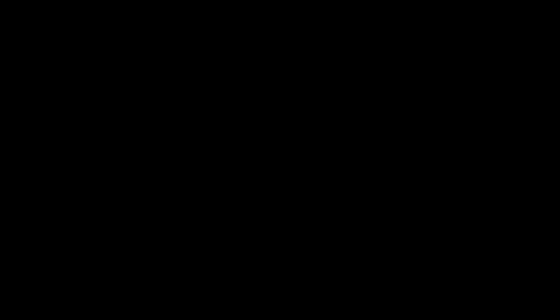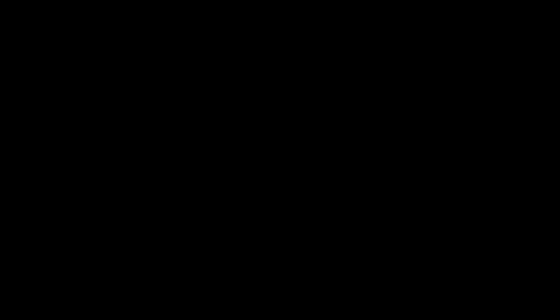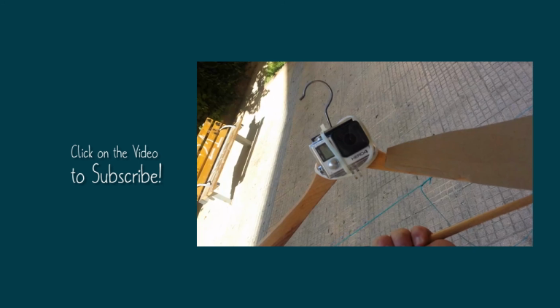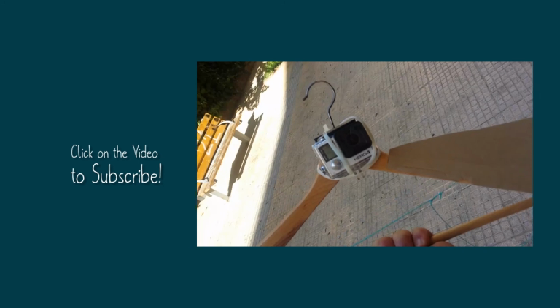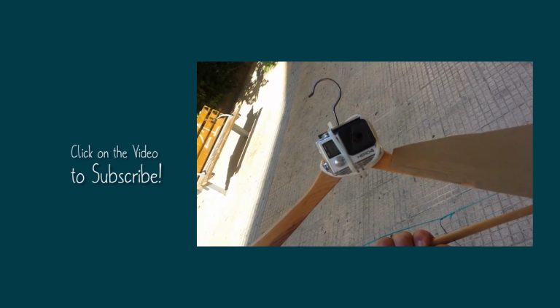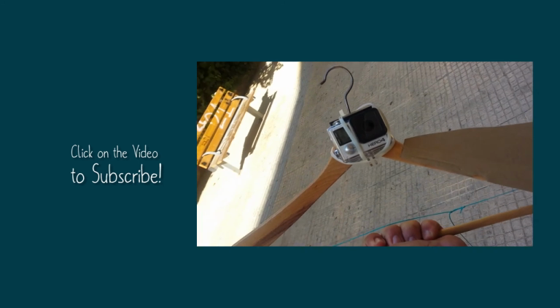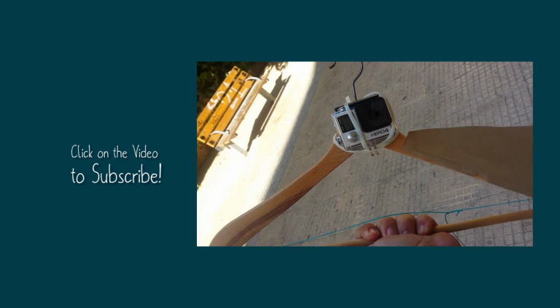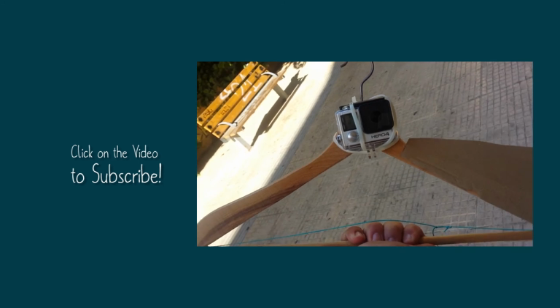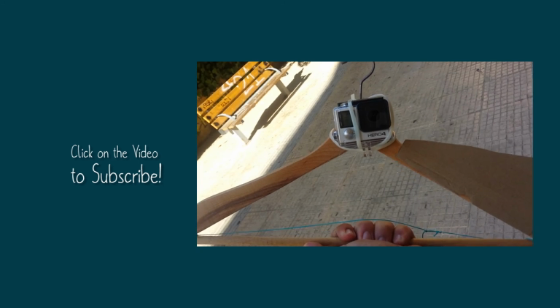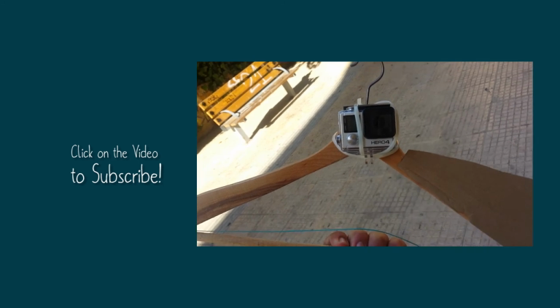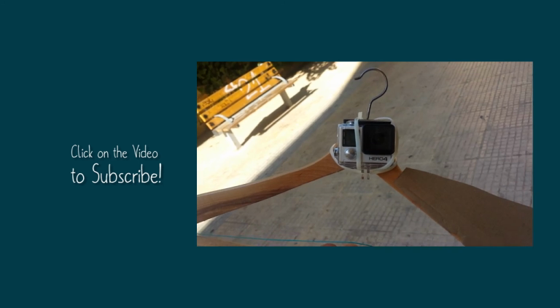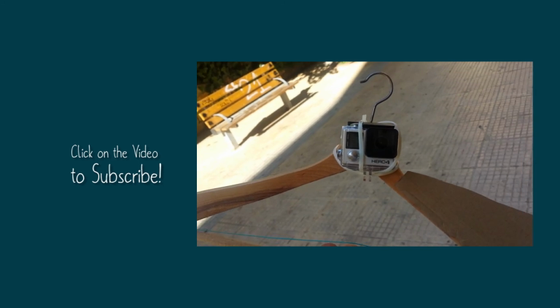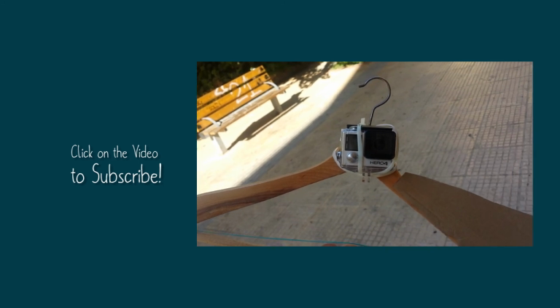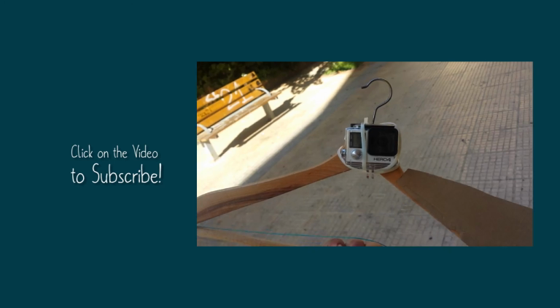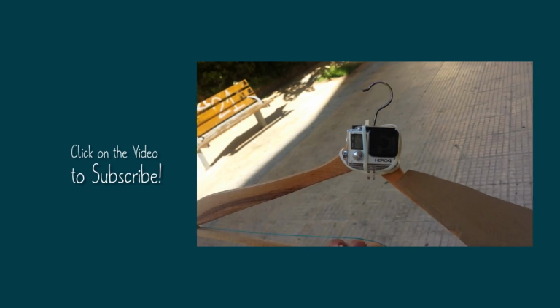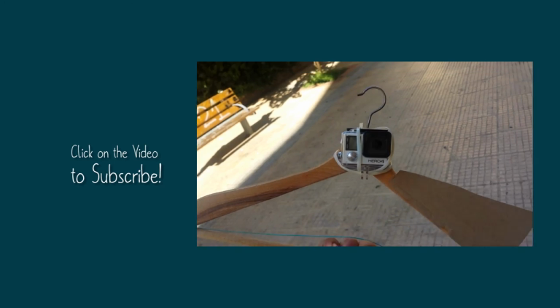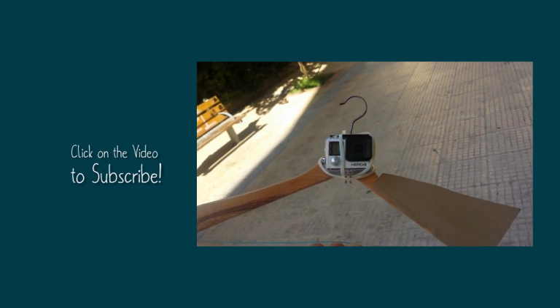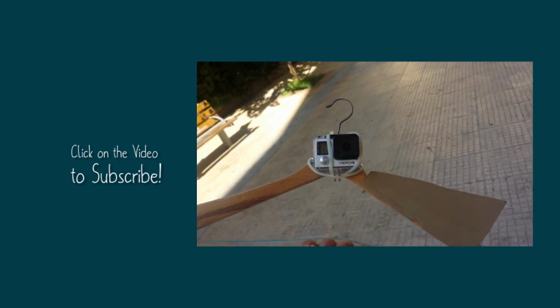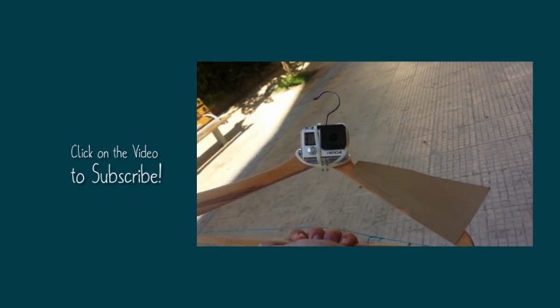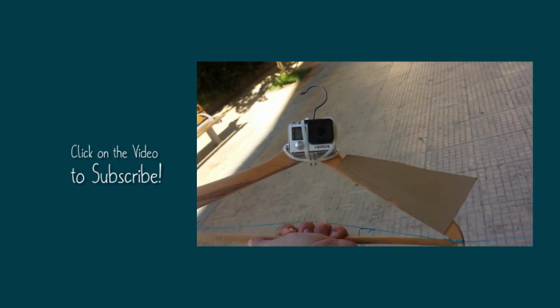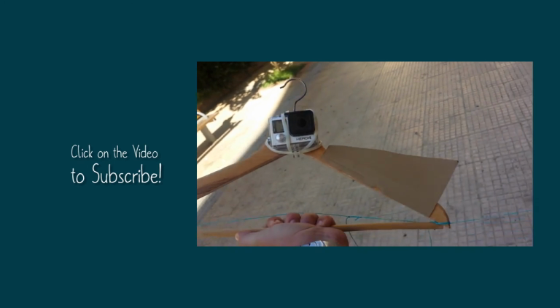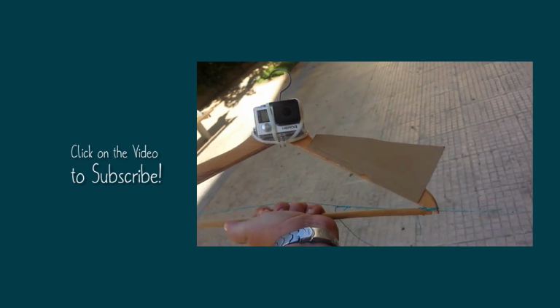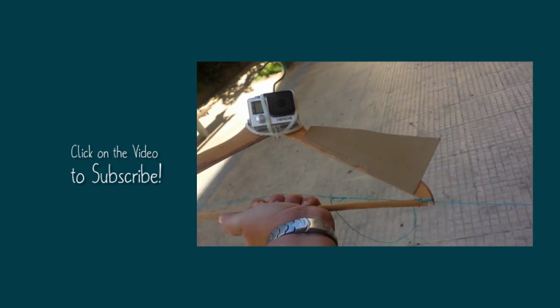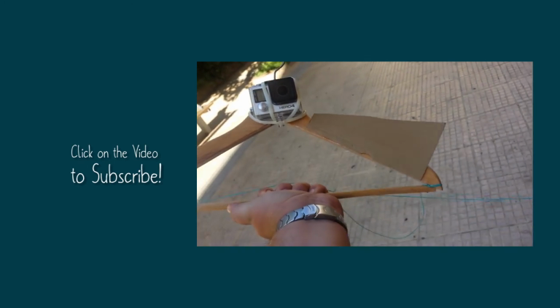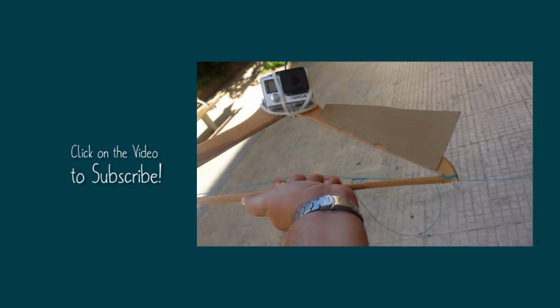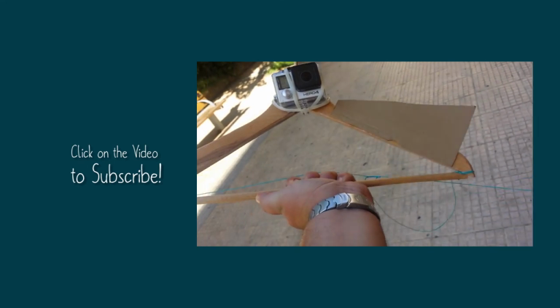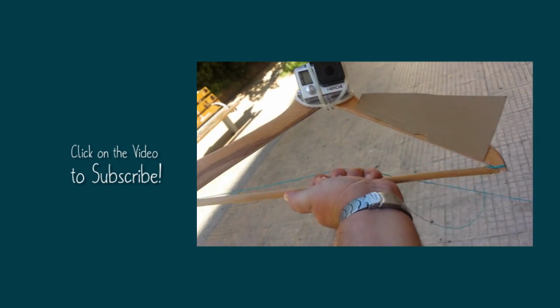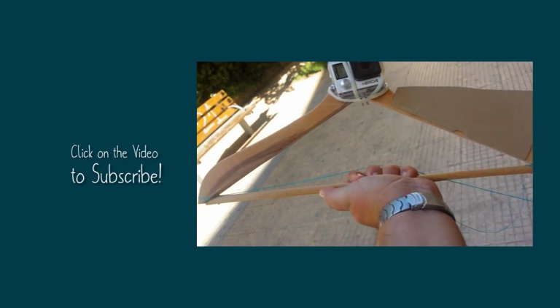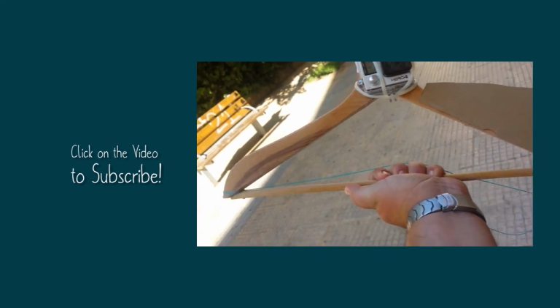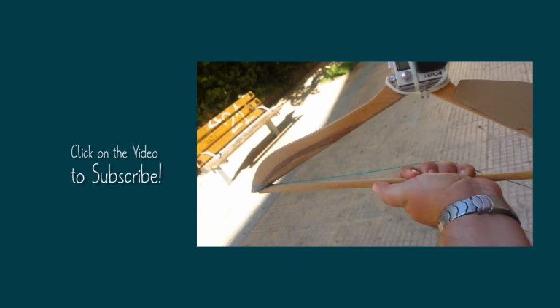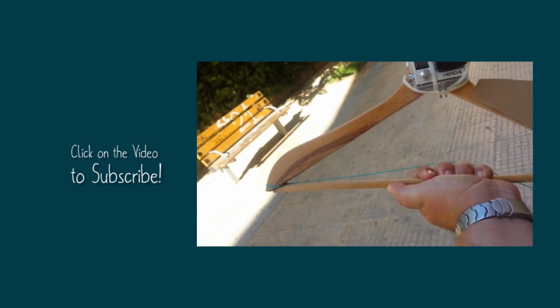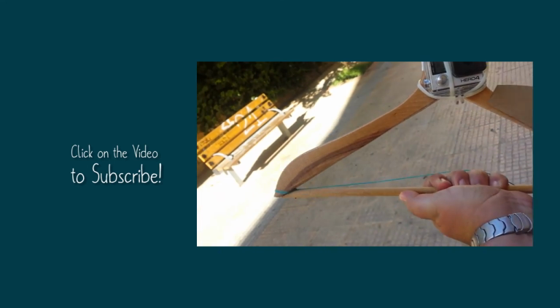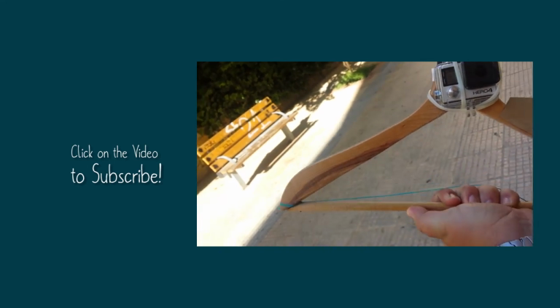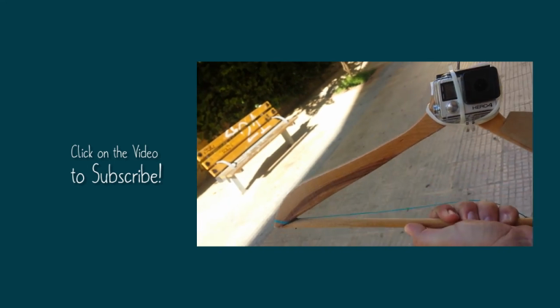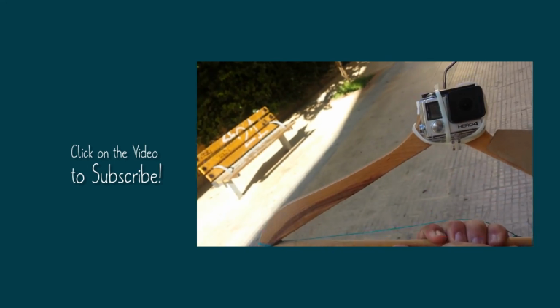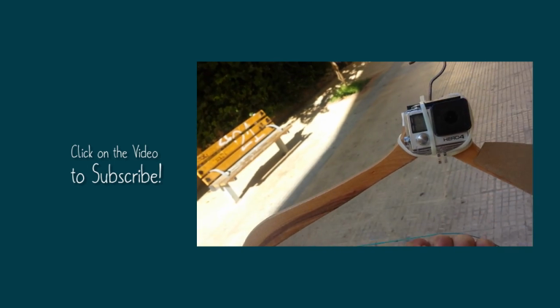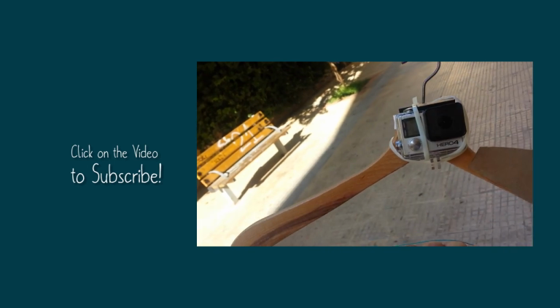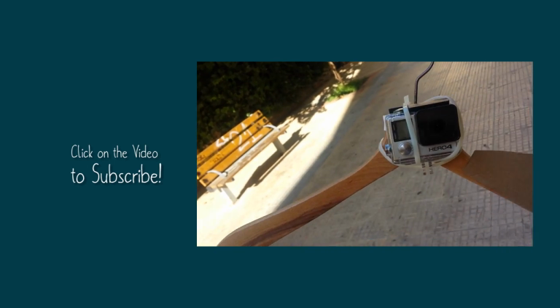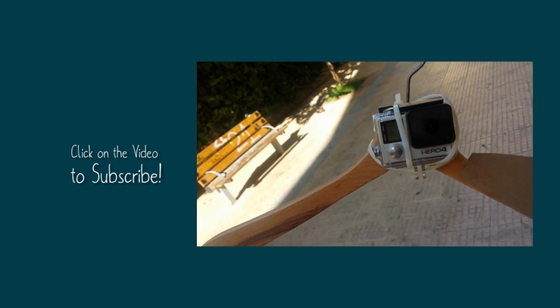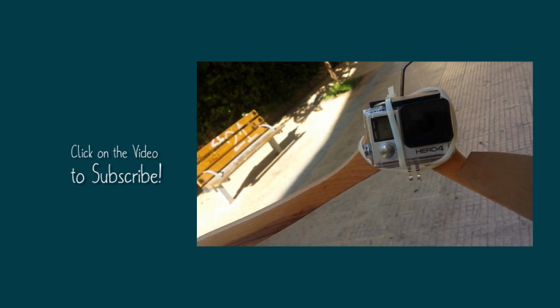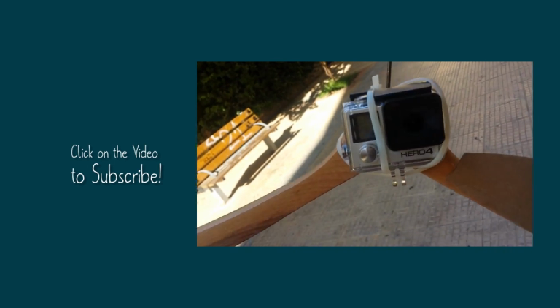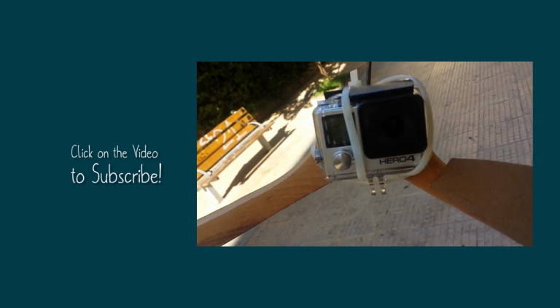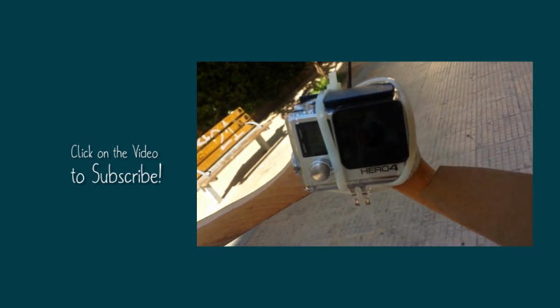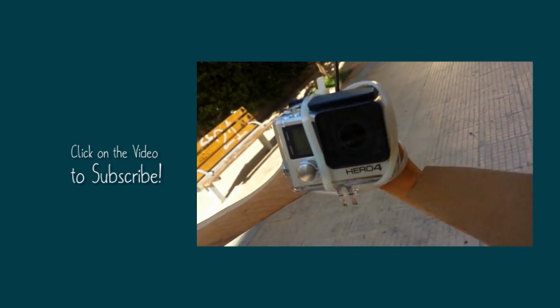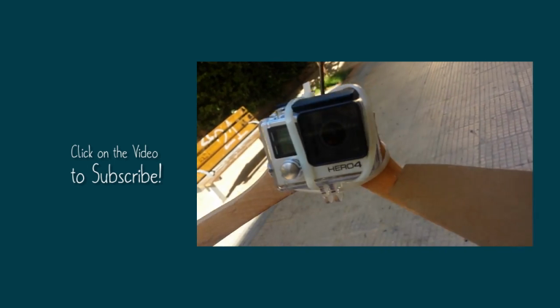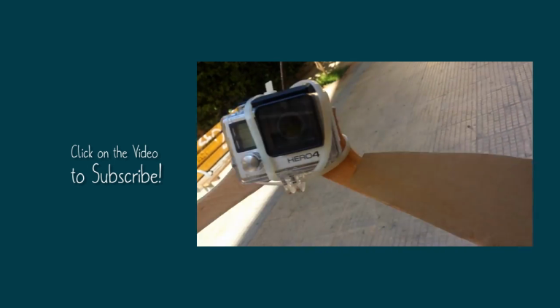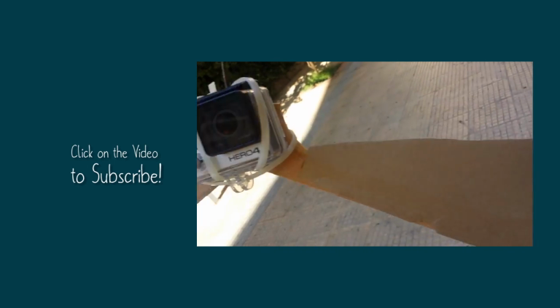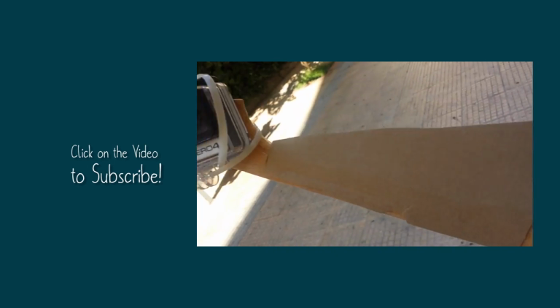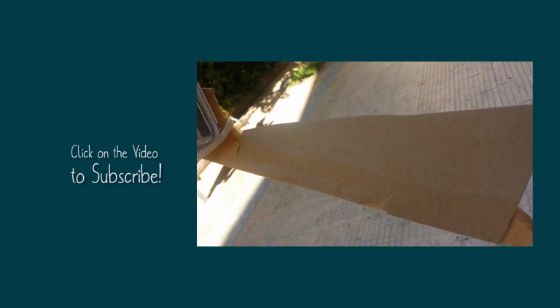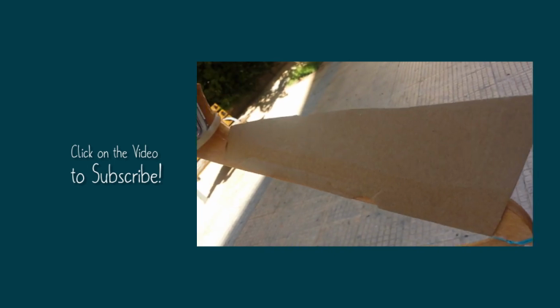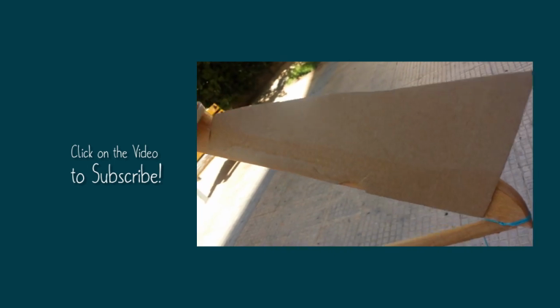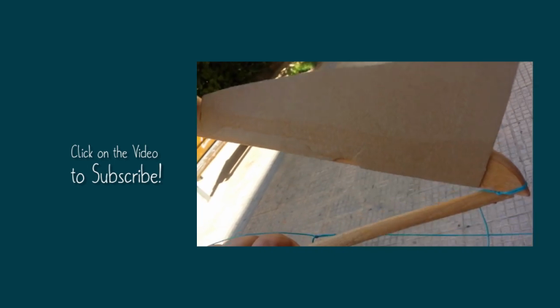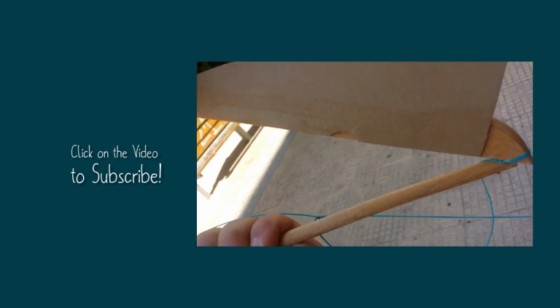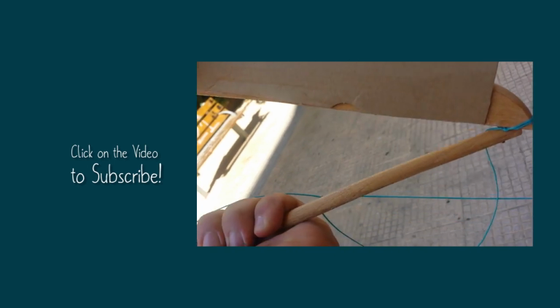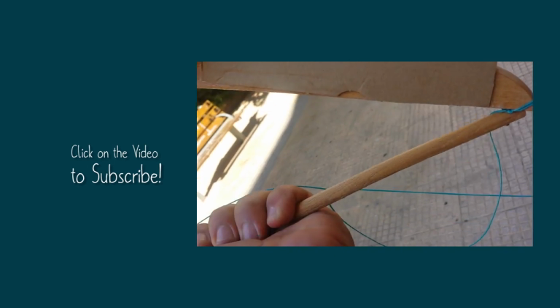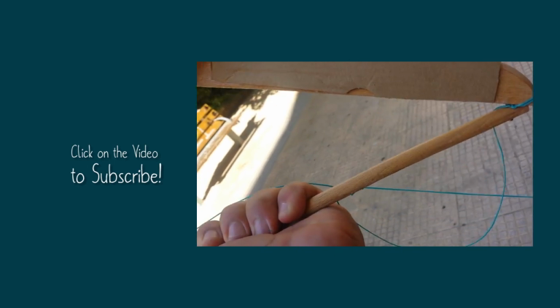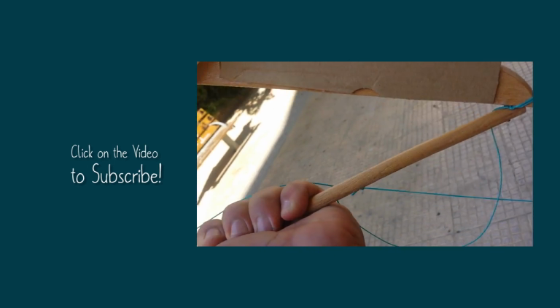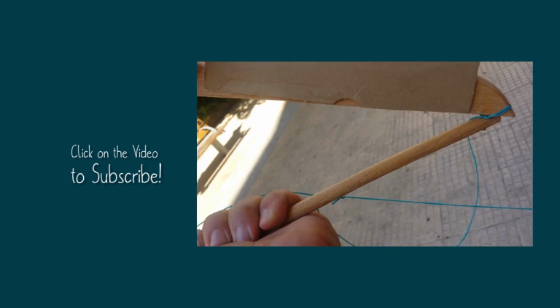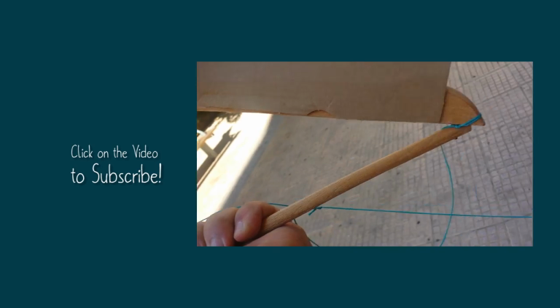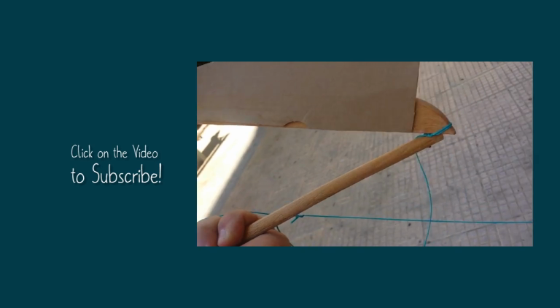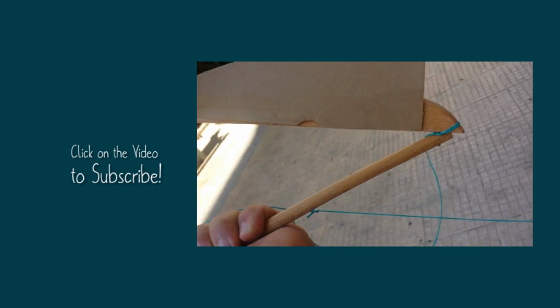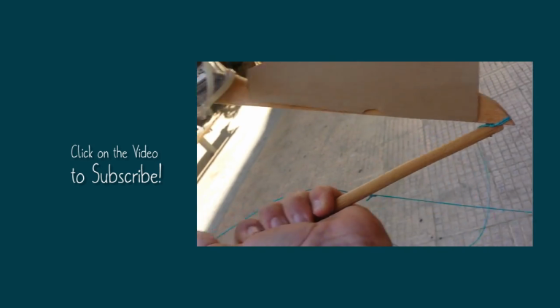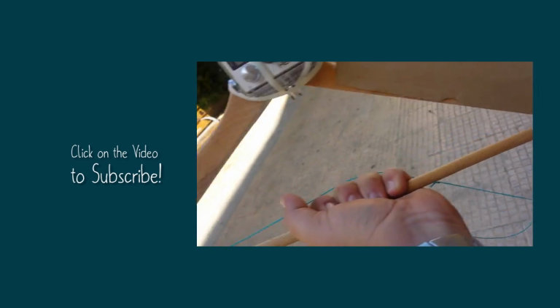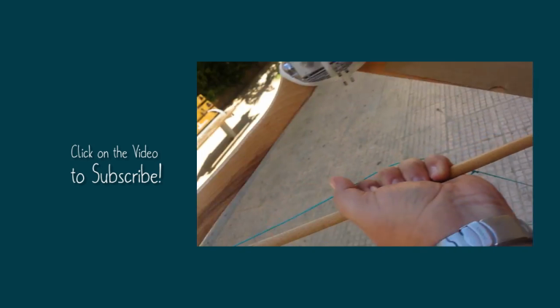Our first try was much easier and also let's say safer for the GoPro, but it was good enough to make us want to learn more about this technique.